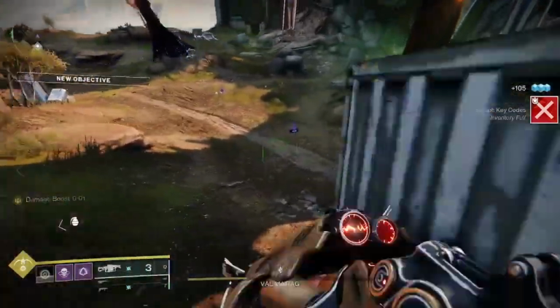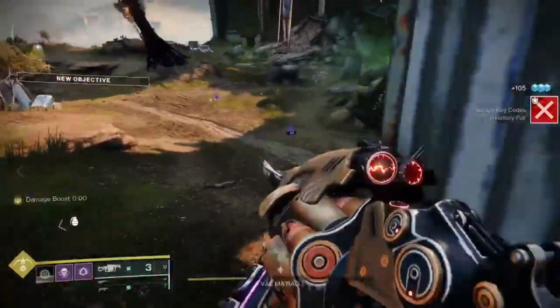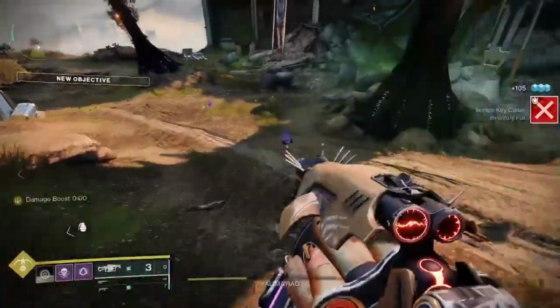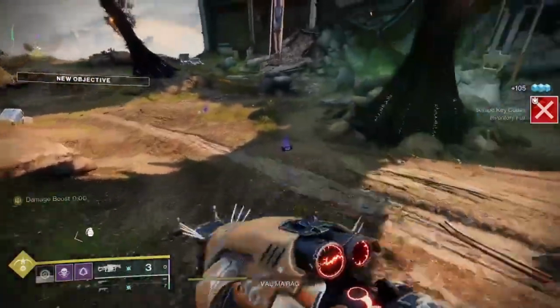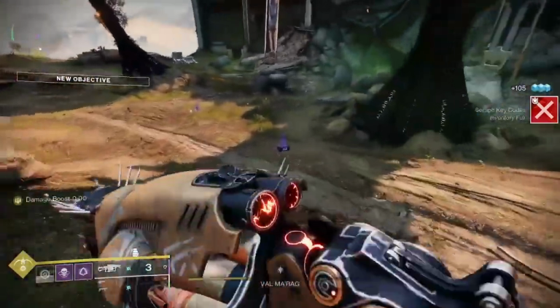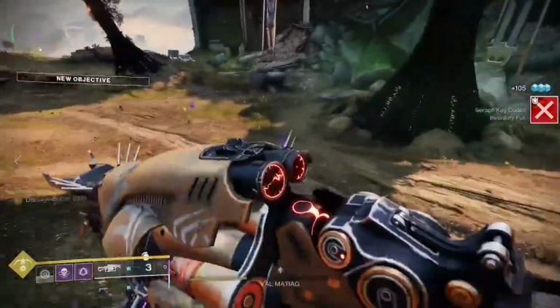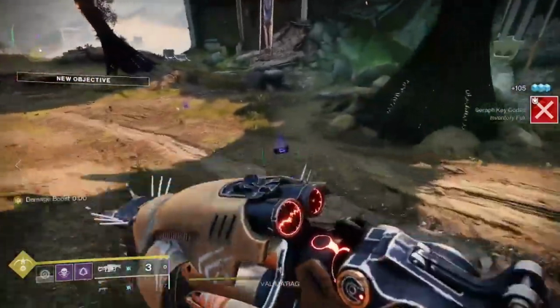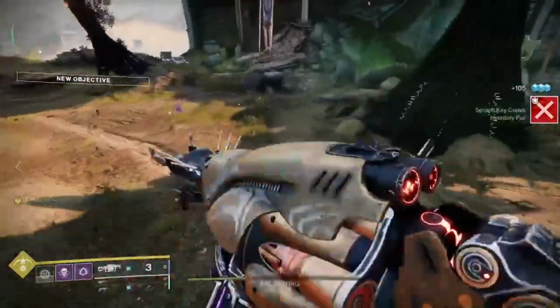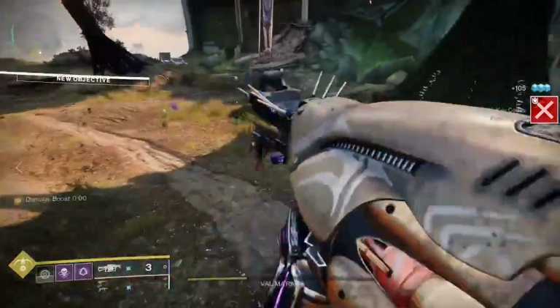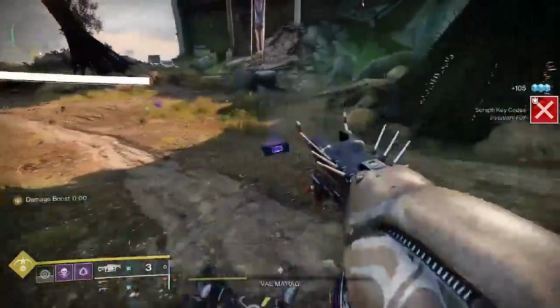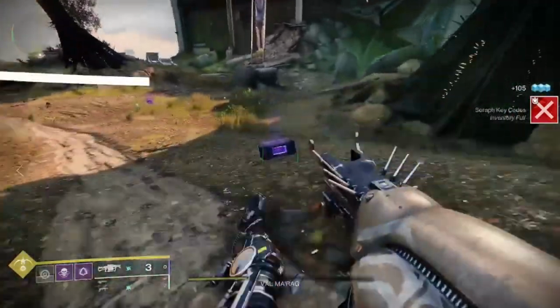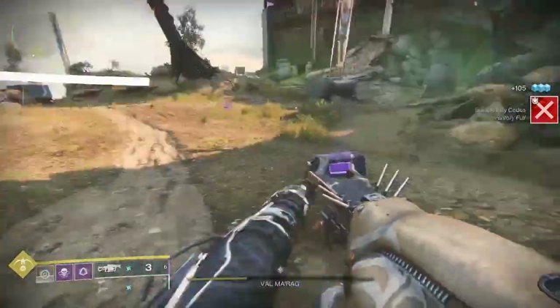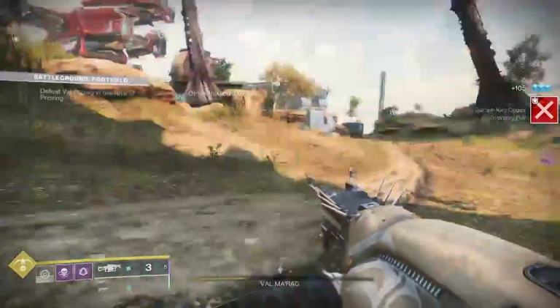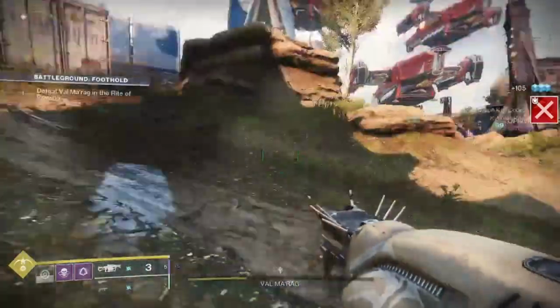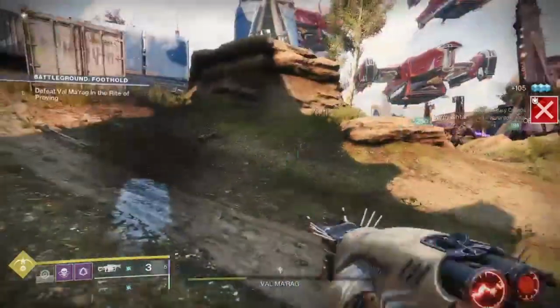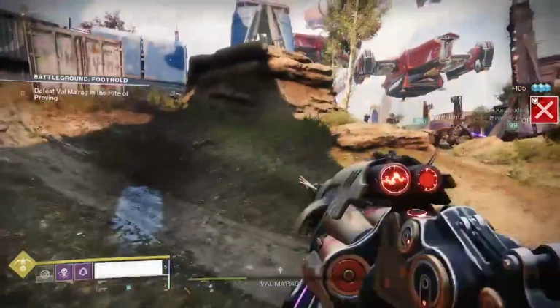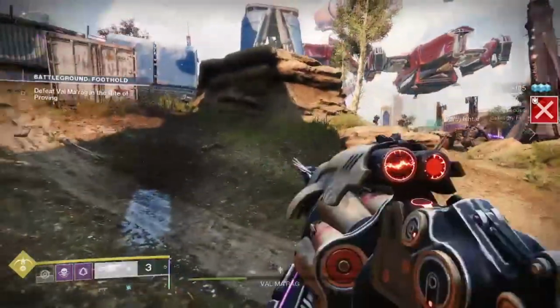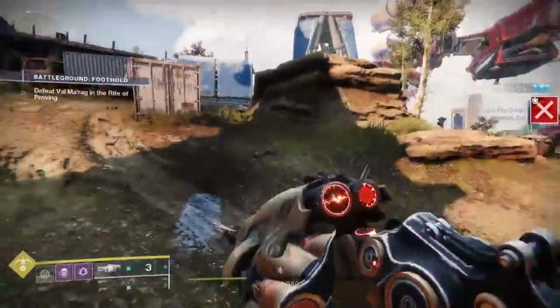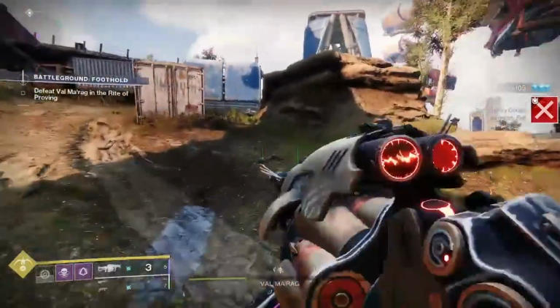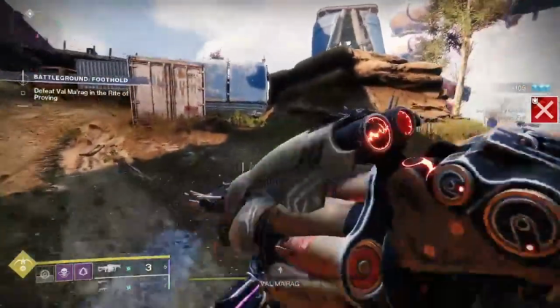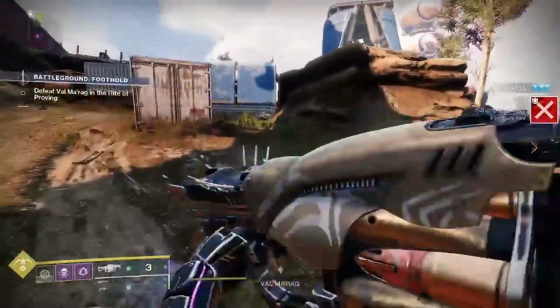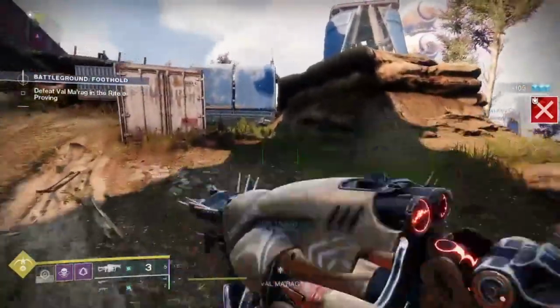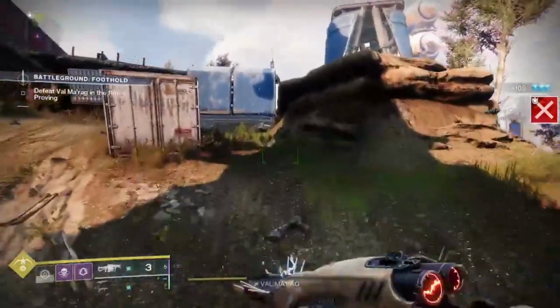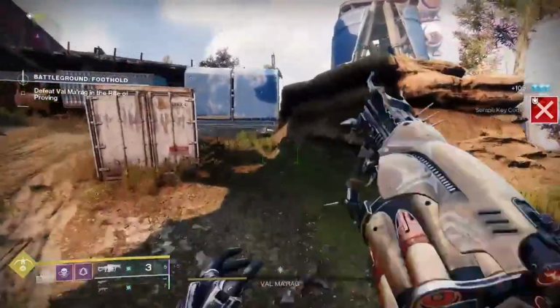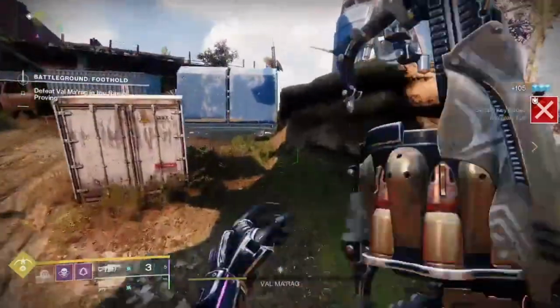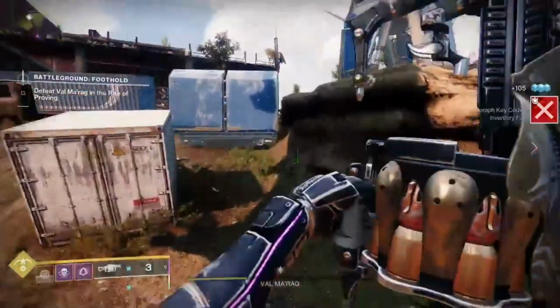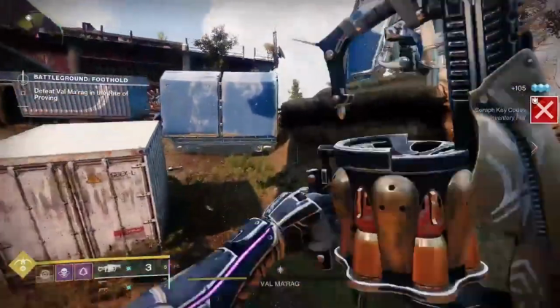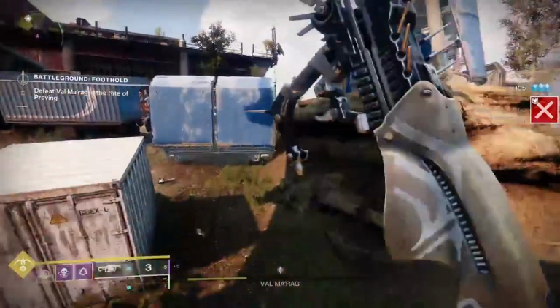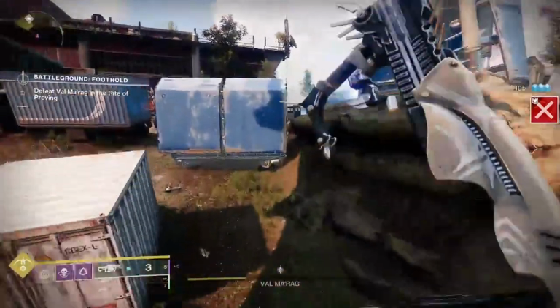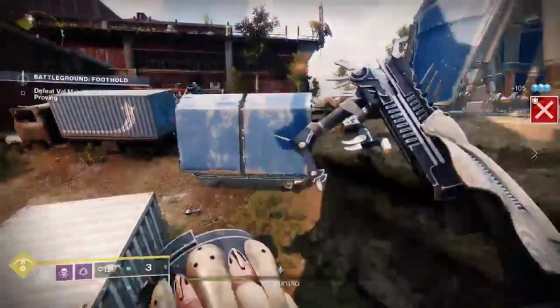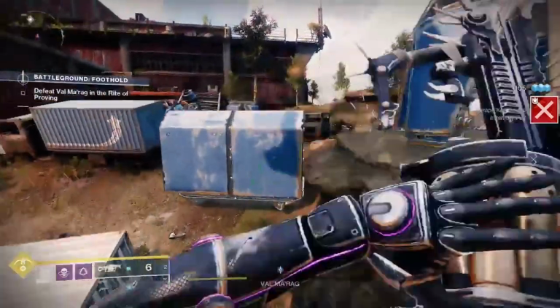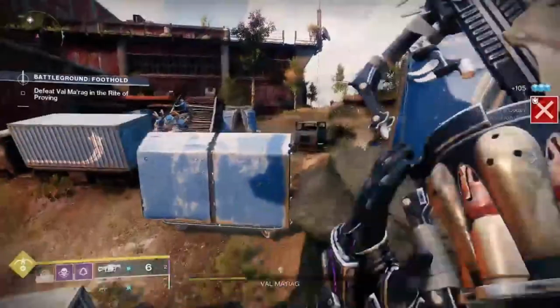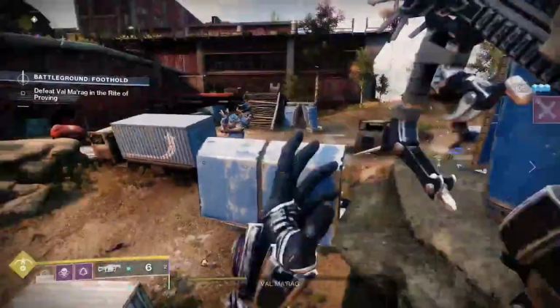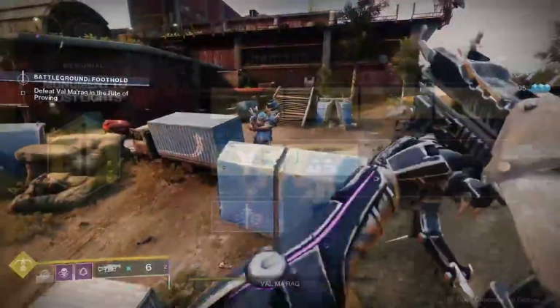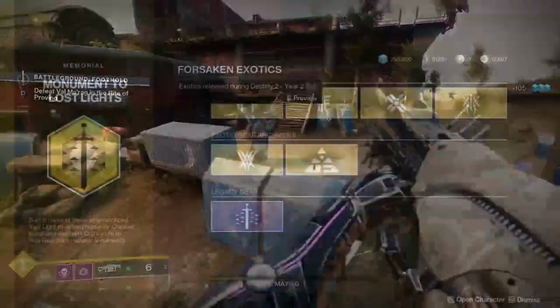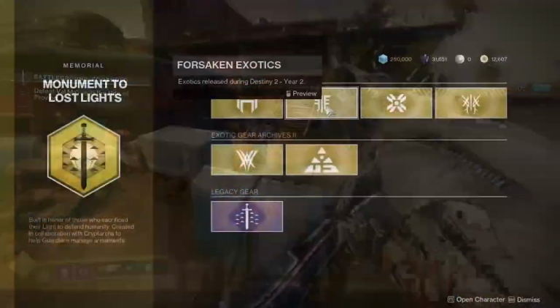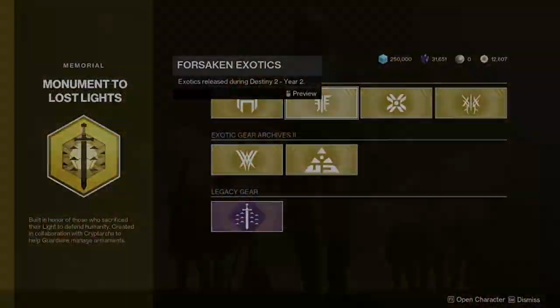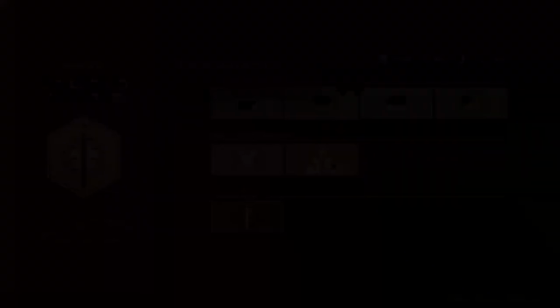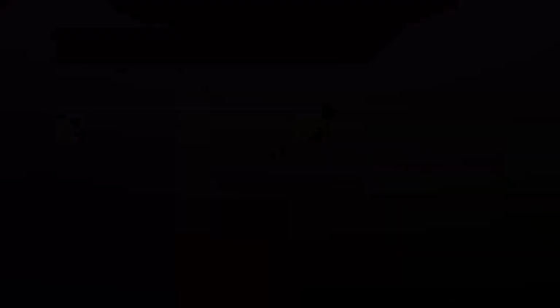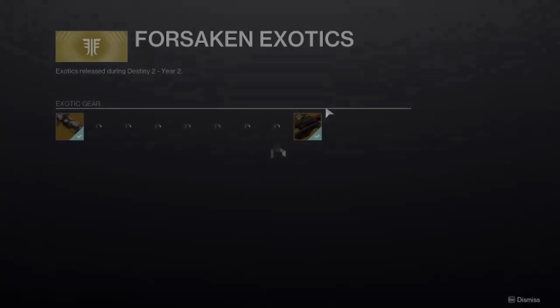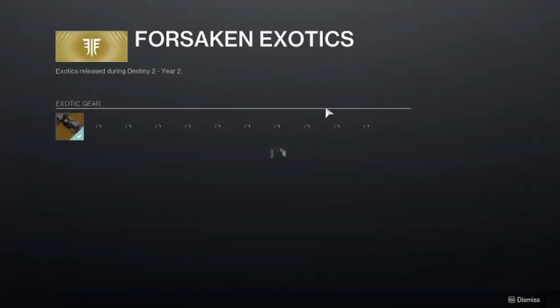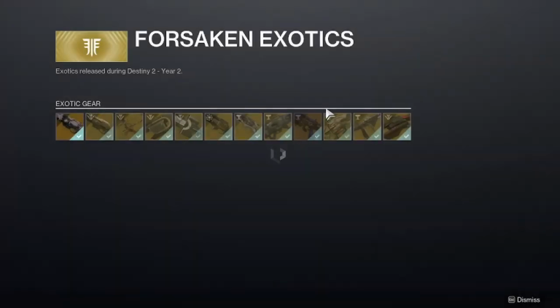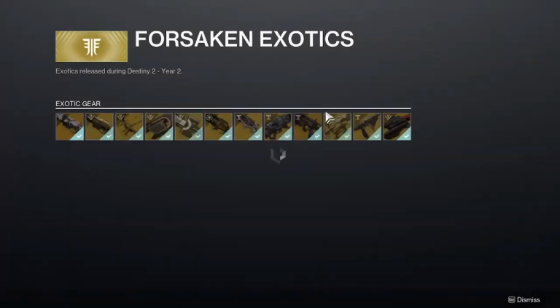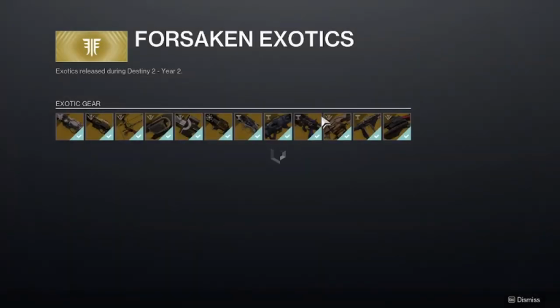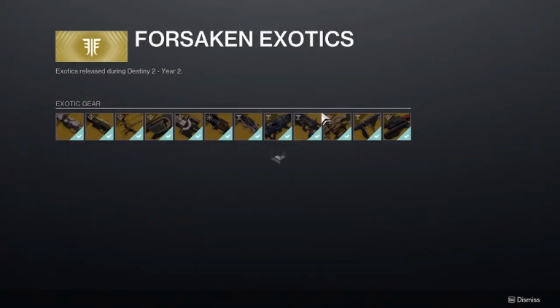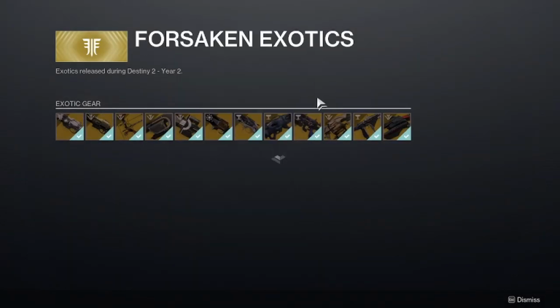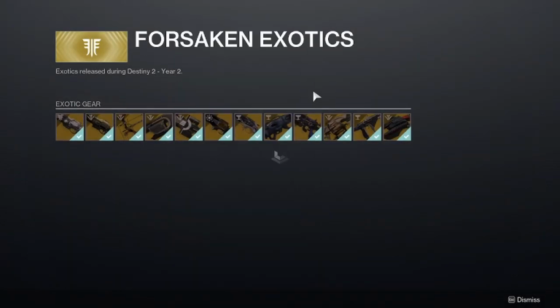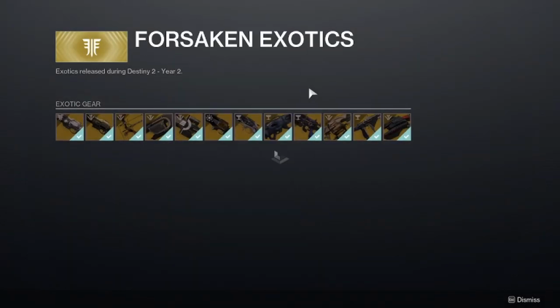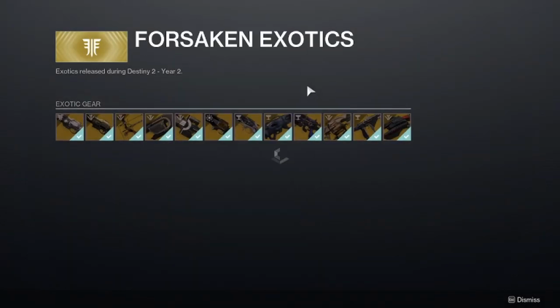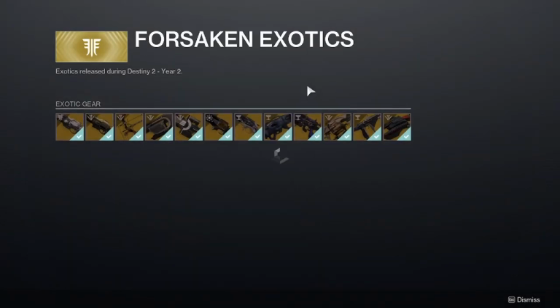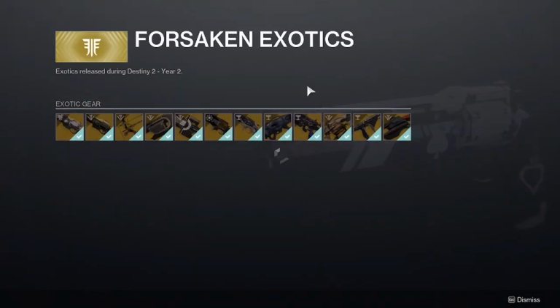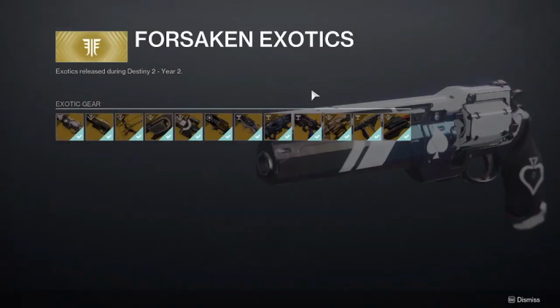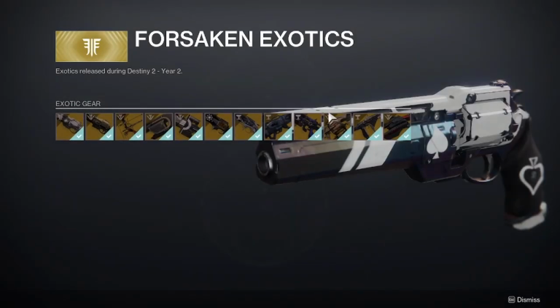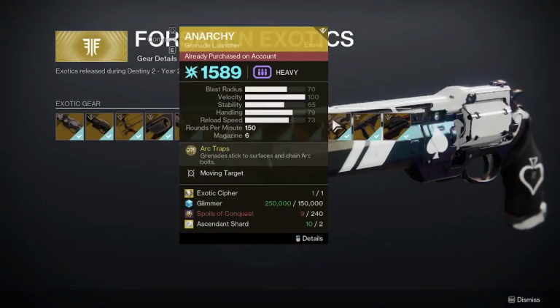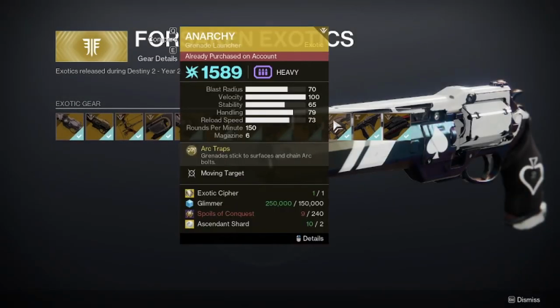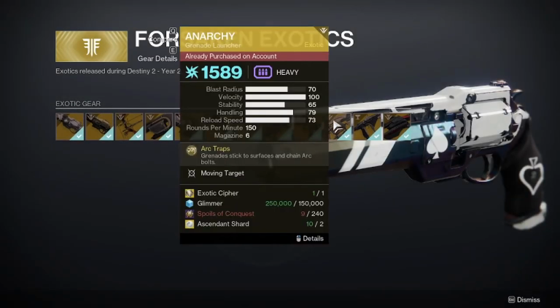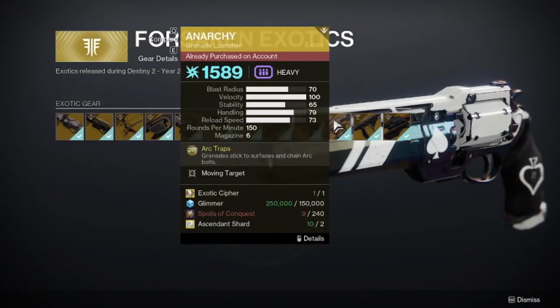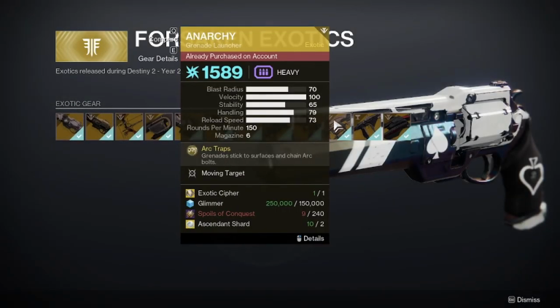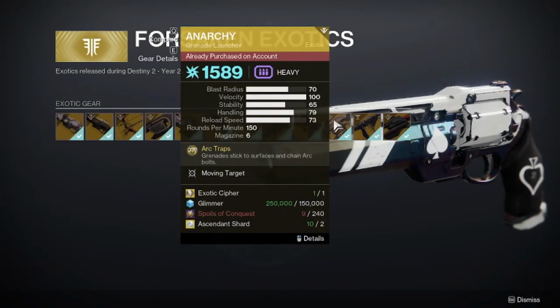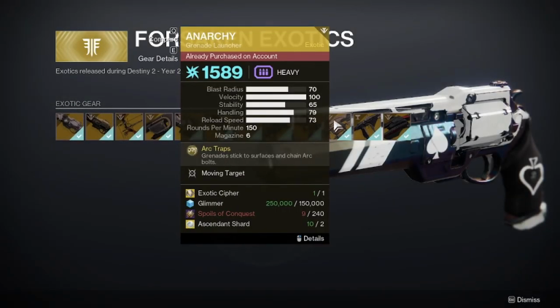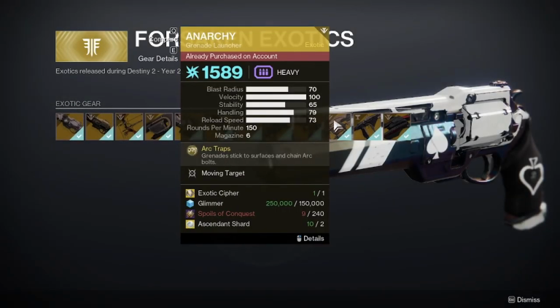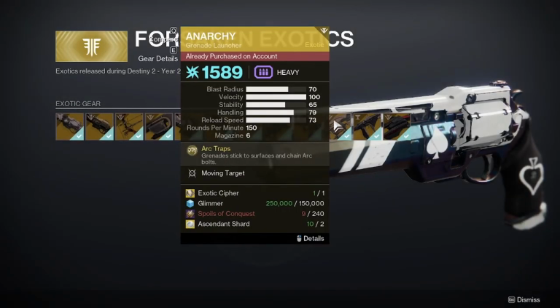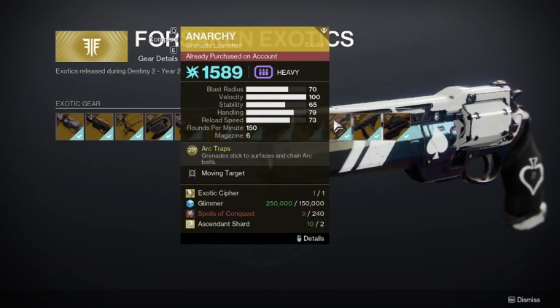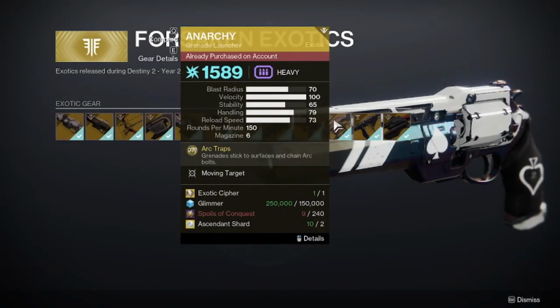If you have yet to get Anarchy, head to the exotic kiosk in the tower, go to the Forsaken tab, and you can purchase it from there.